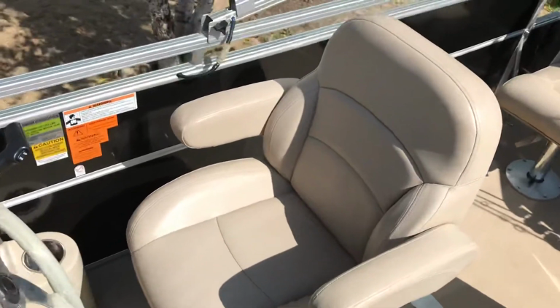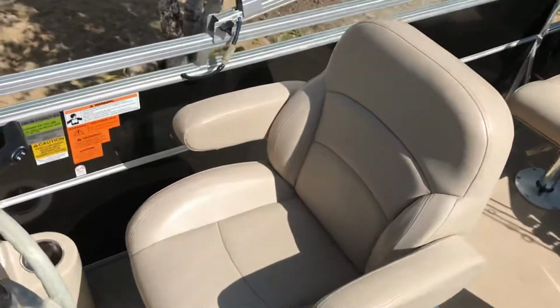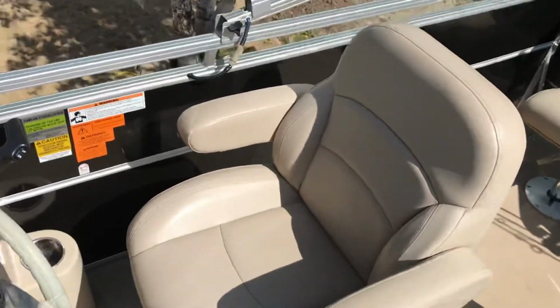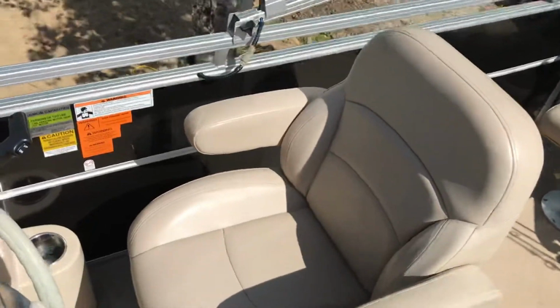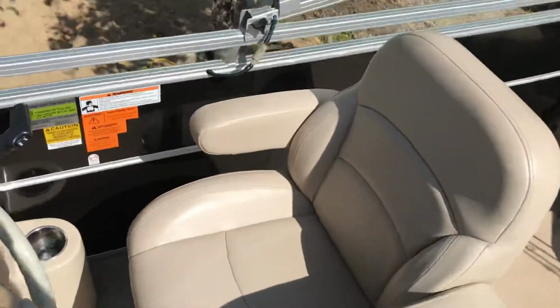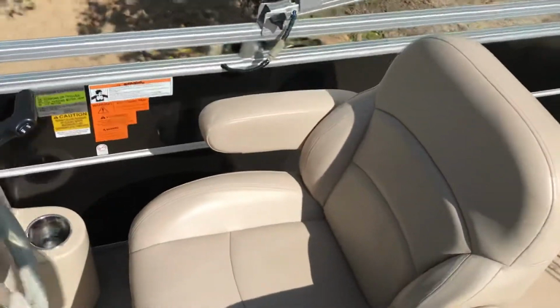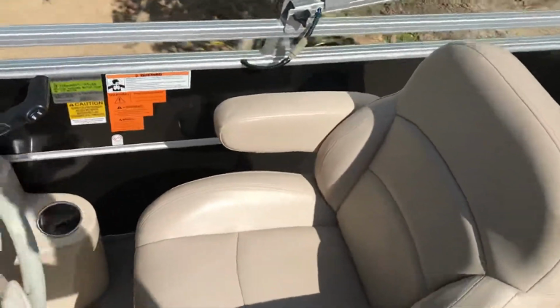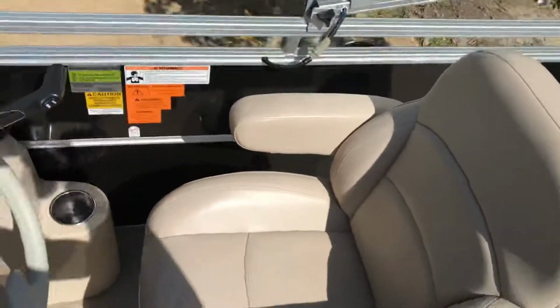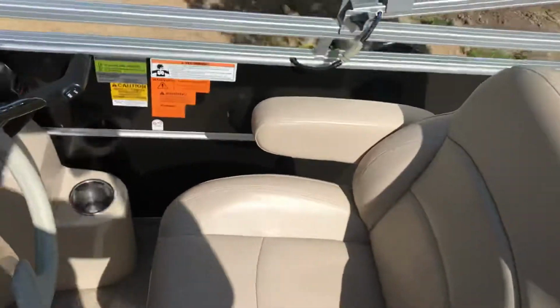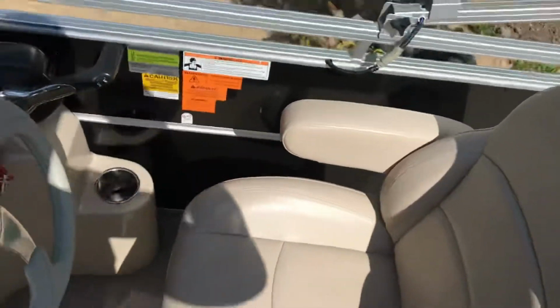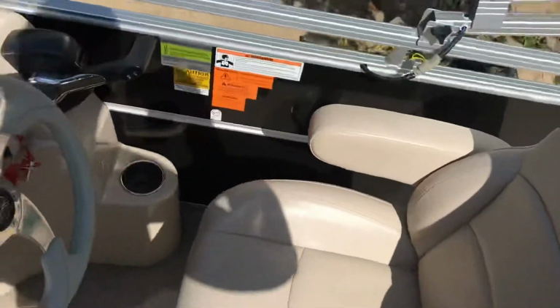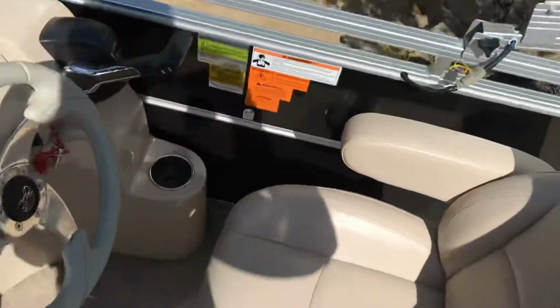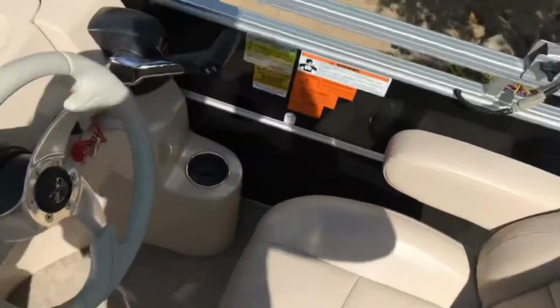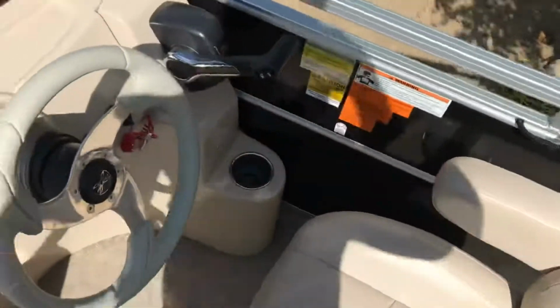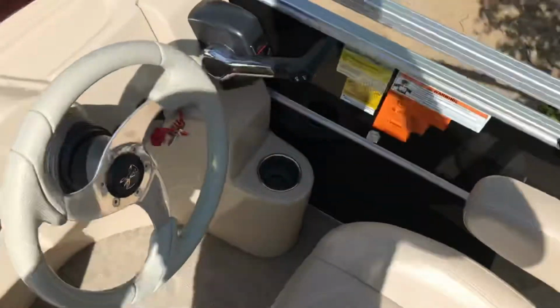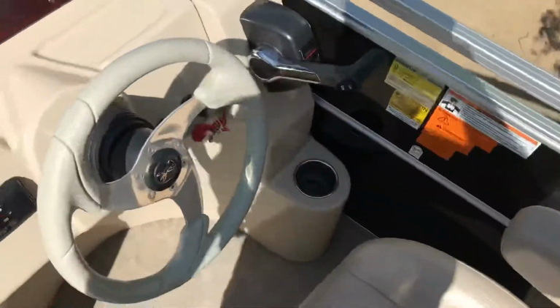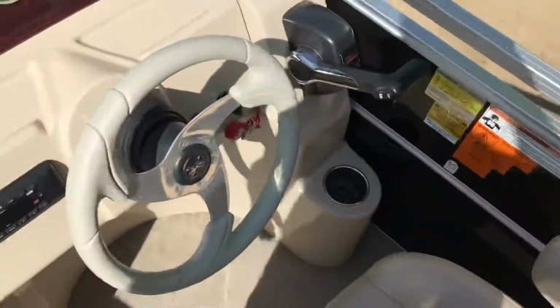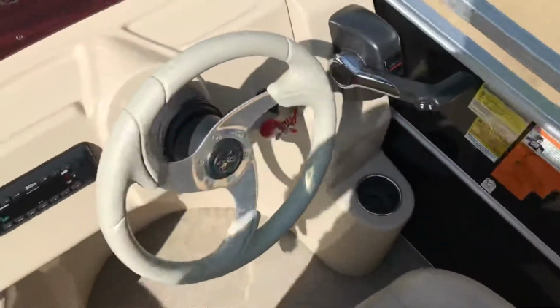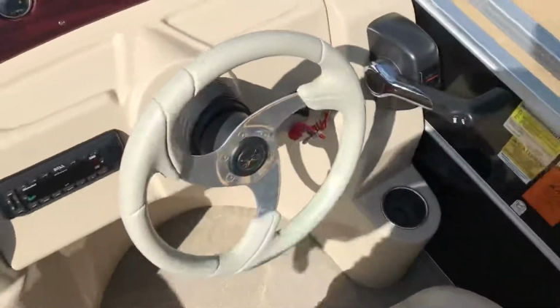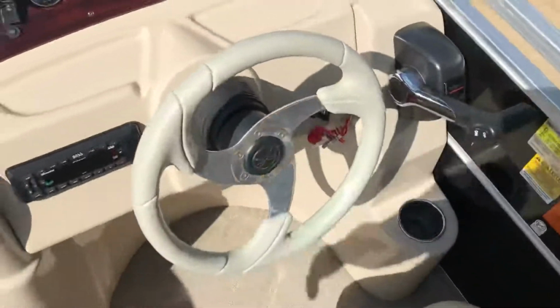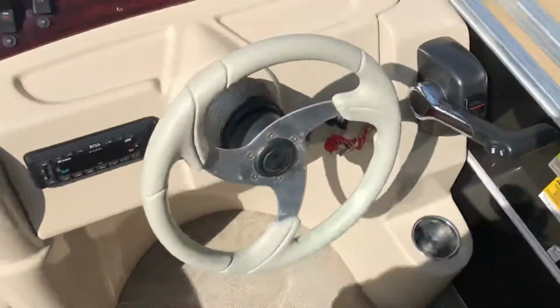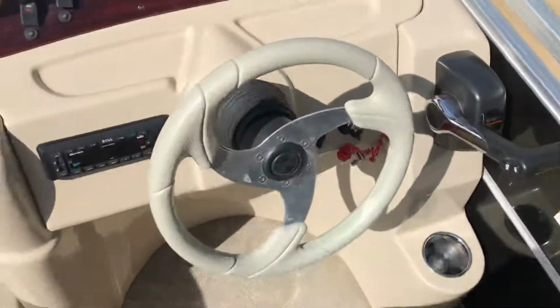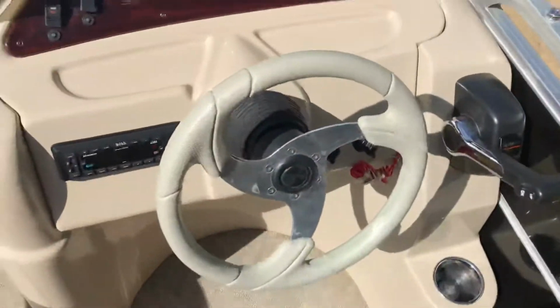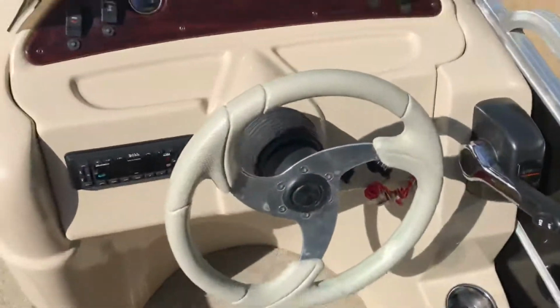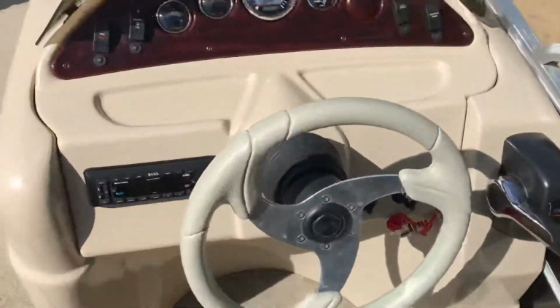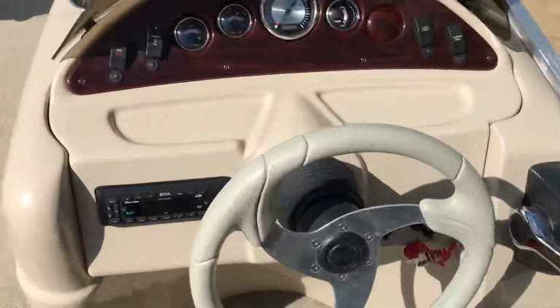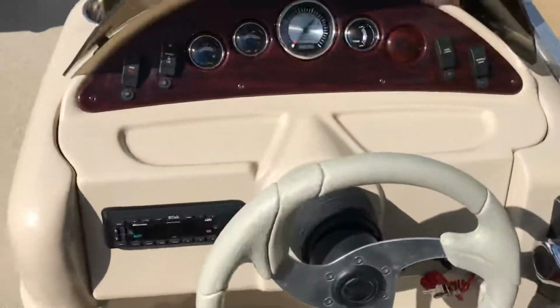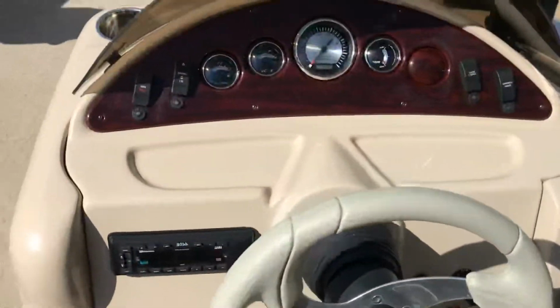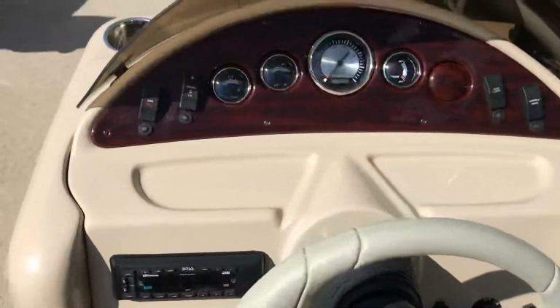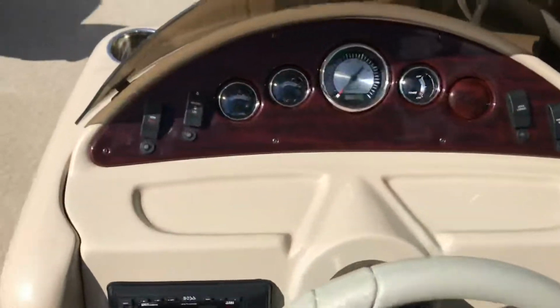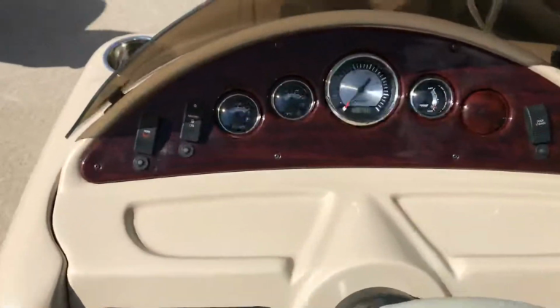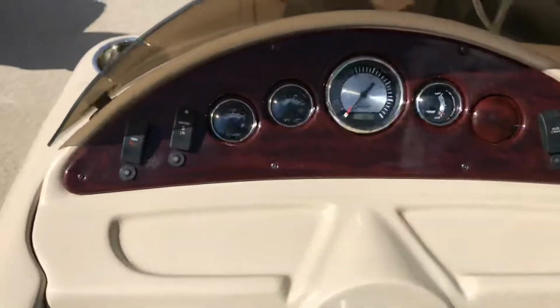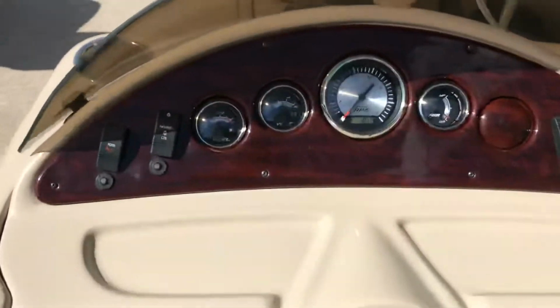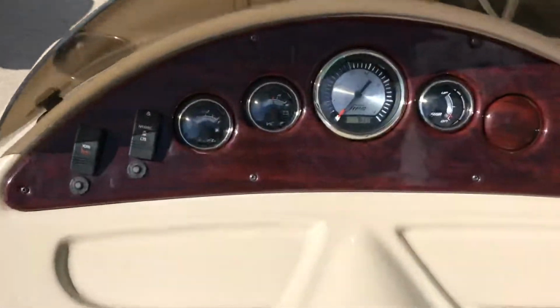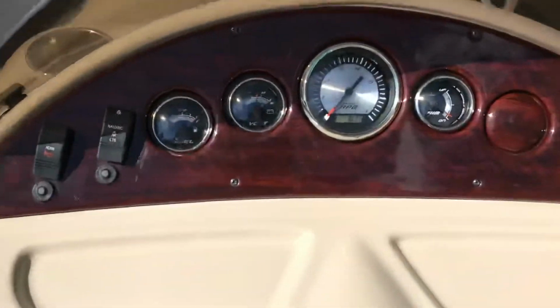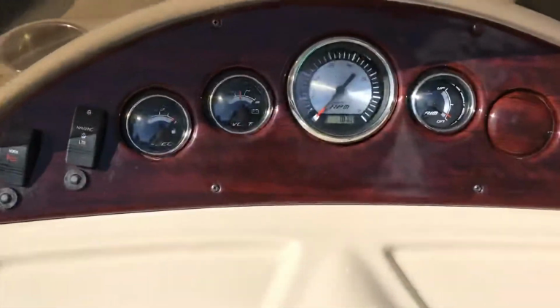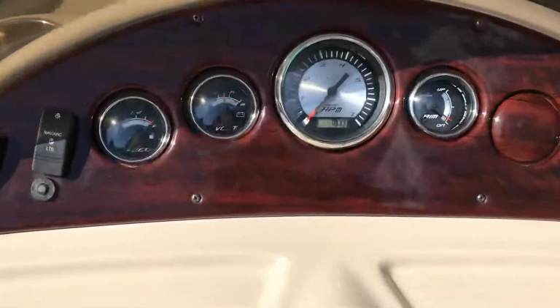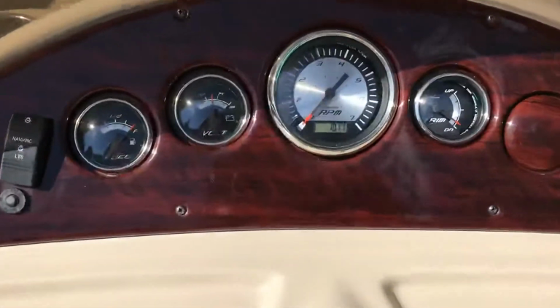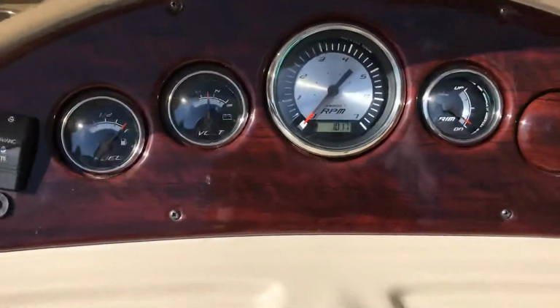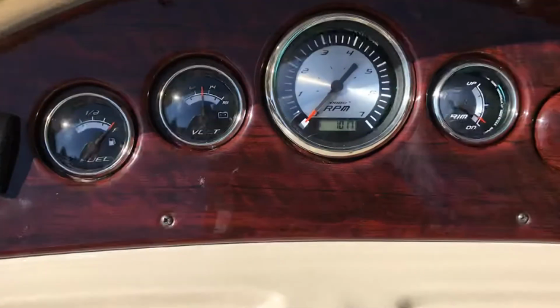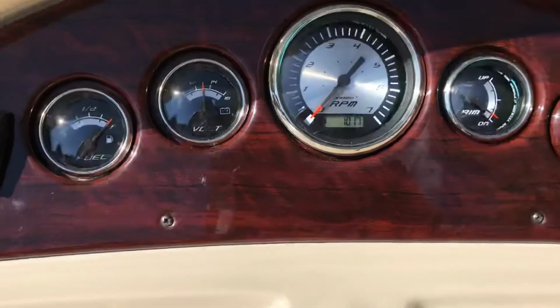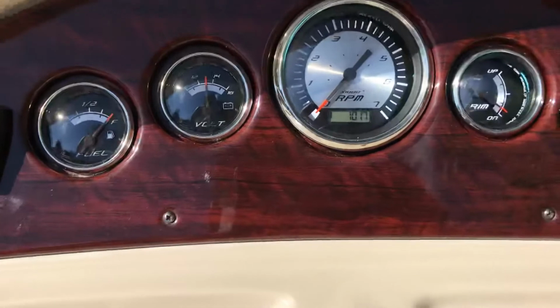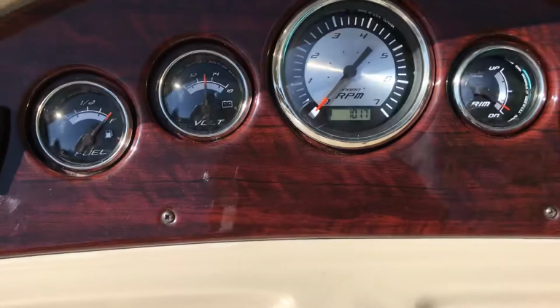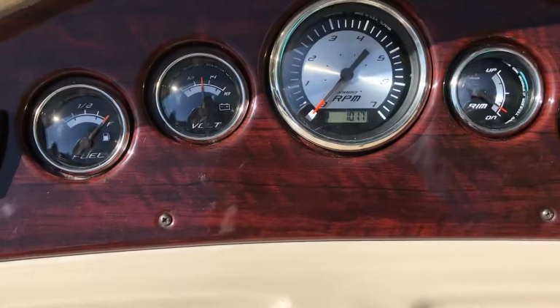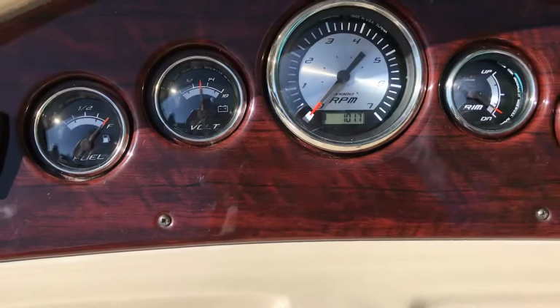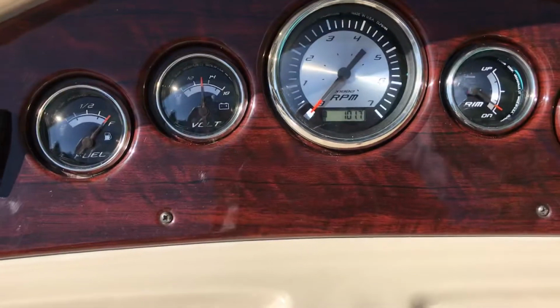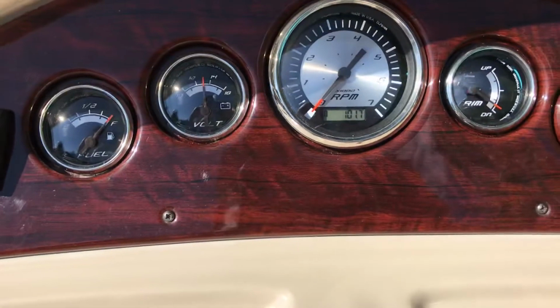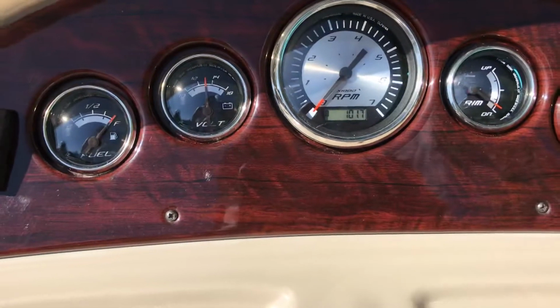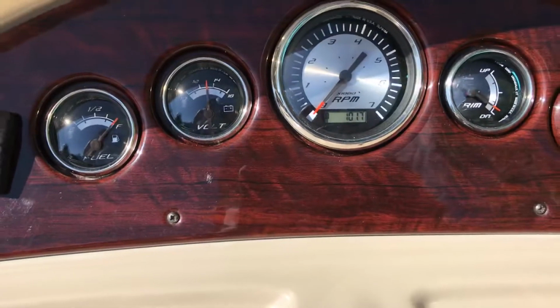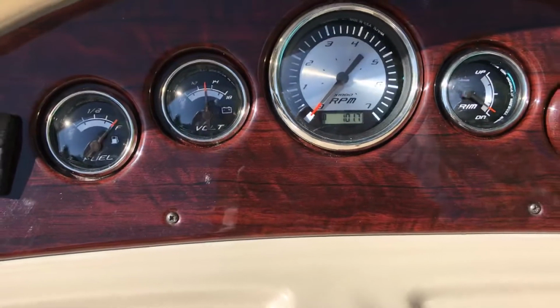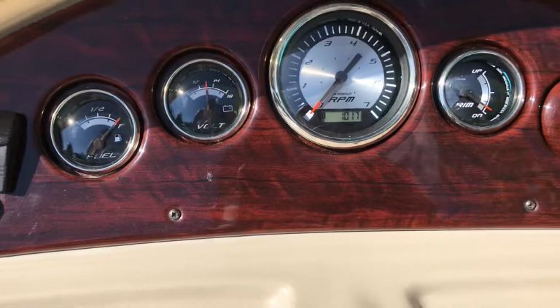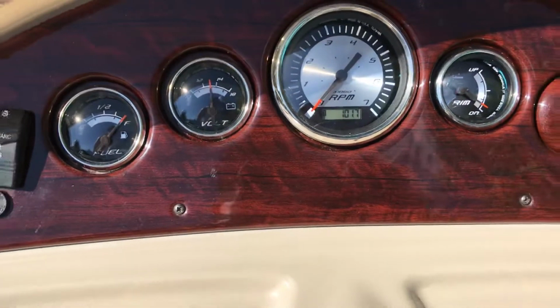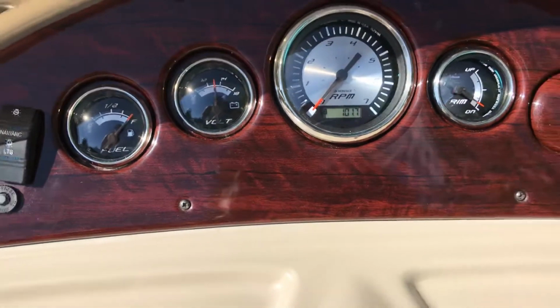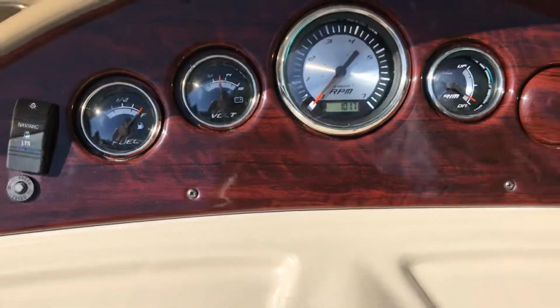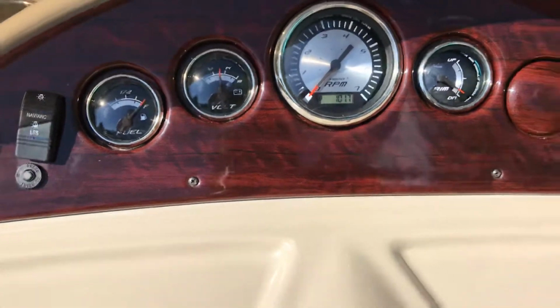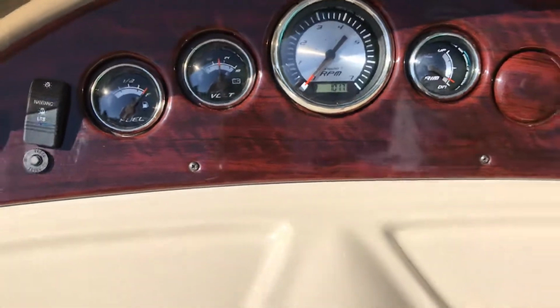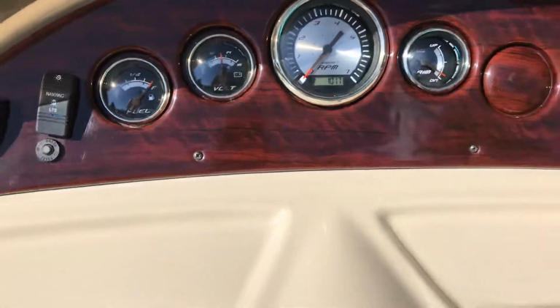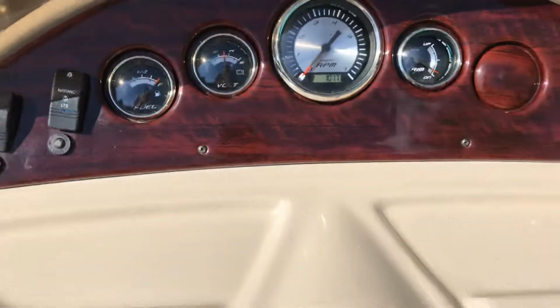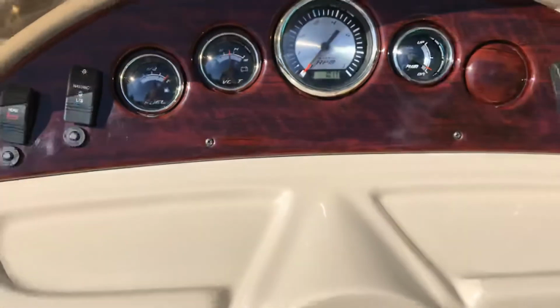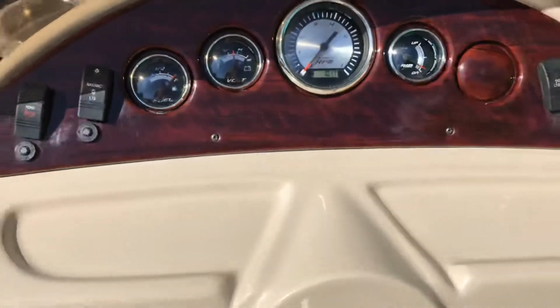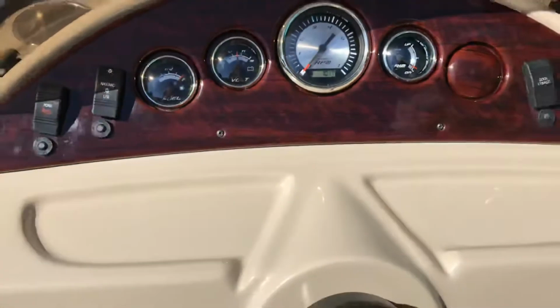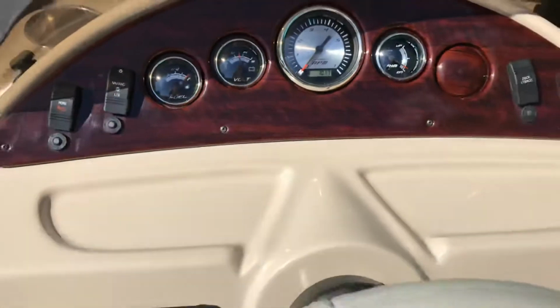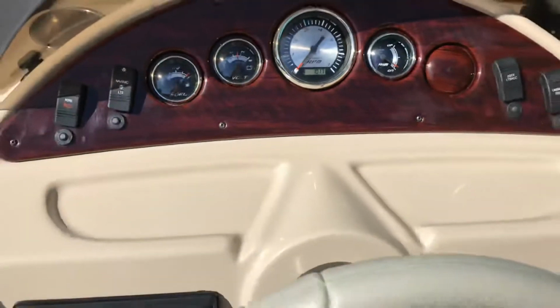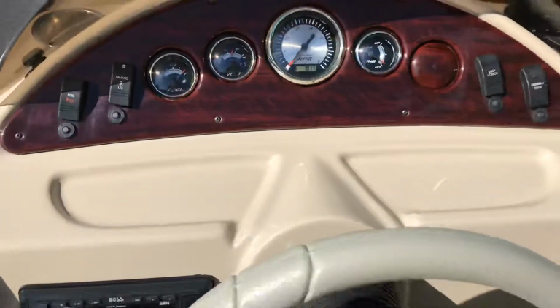Captain's chair. It's got 101.7 hours on it.